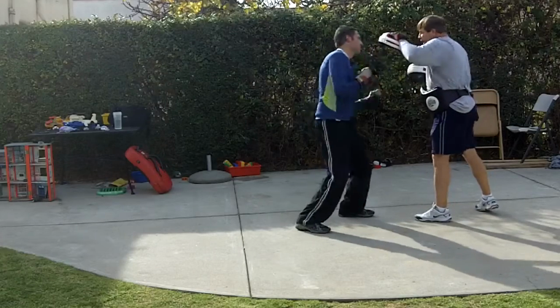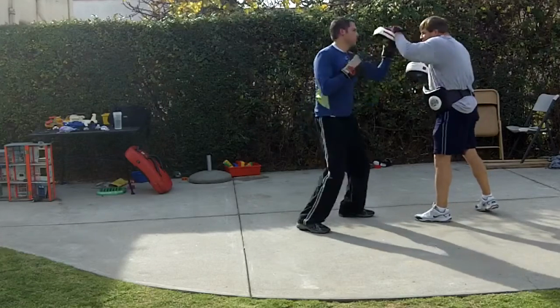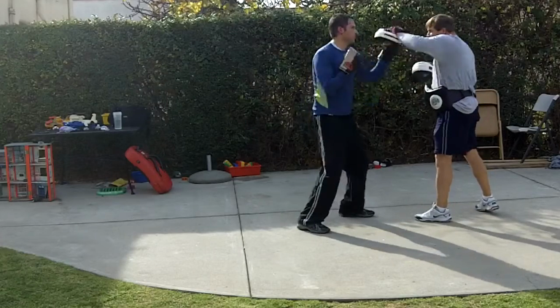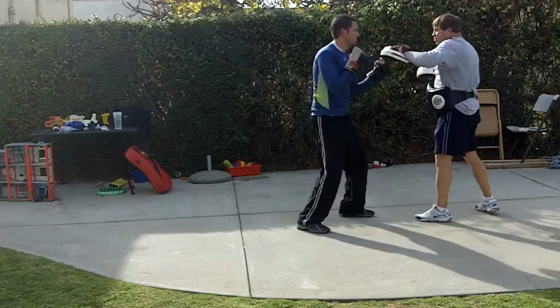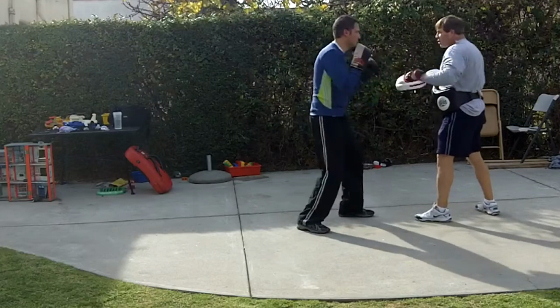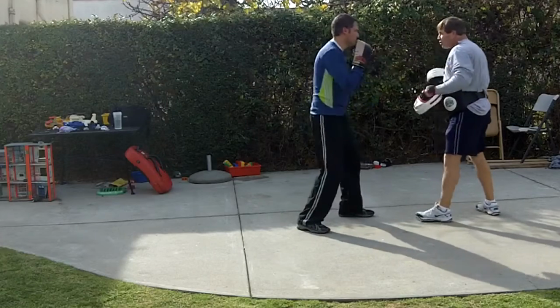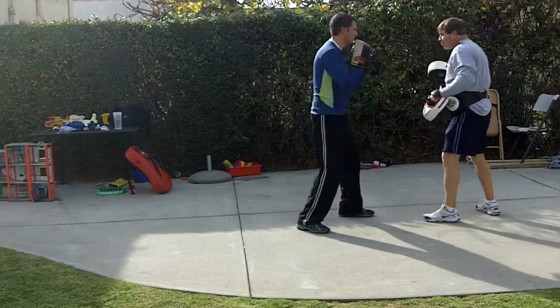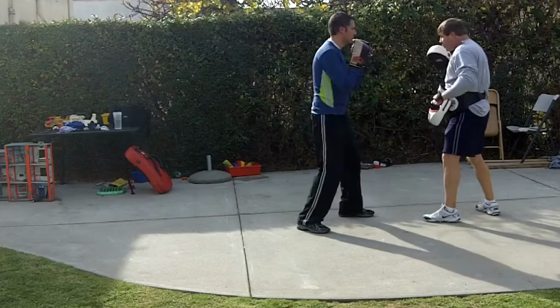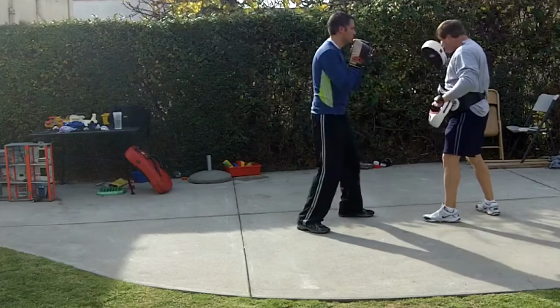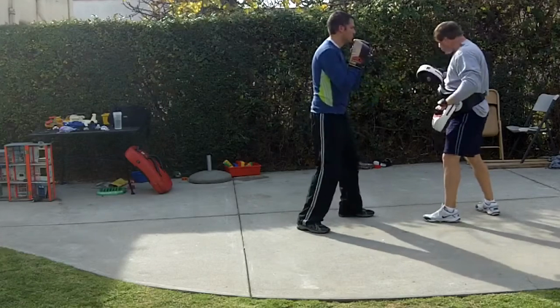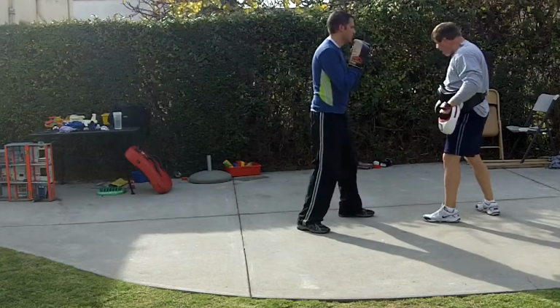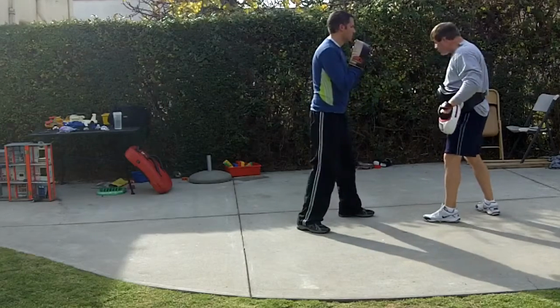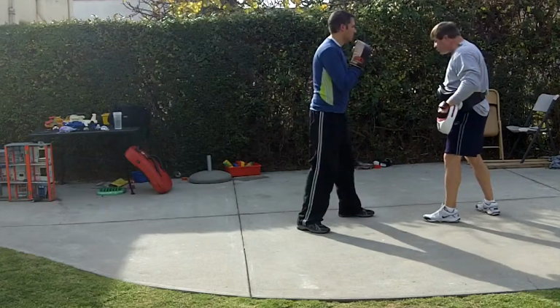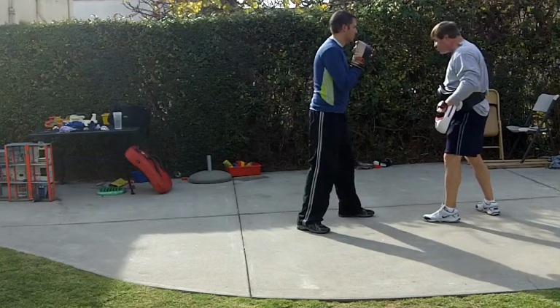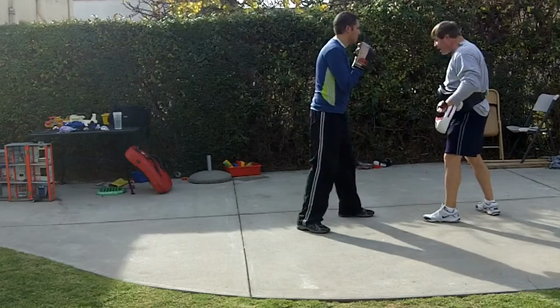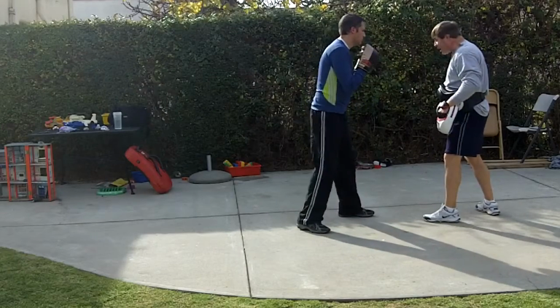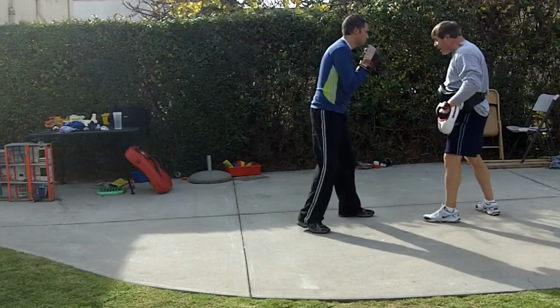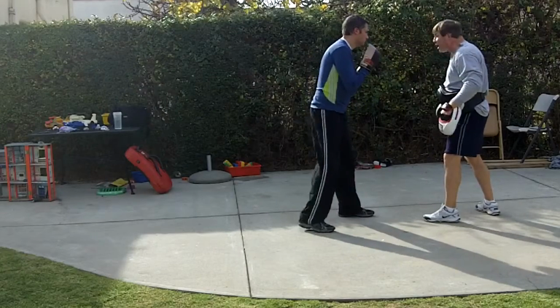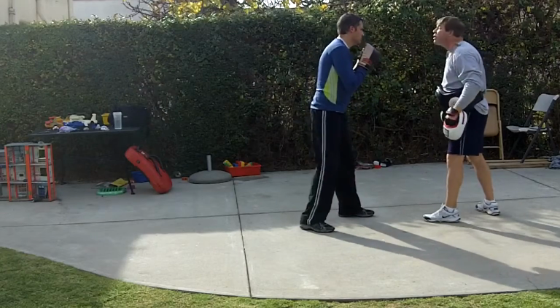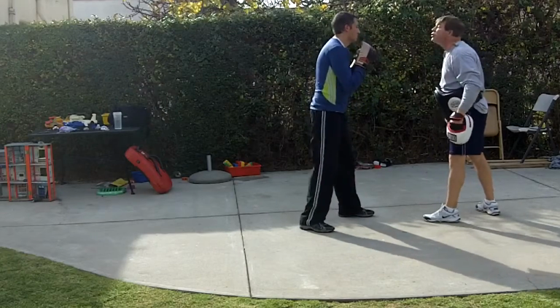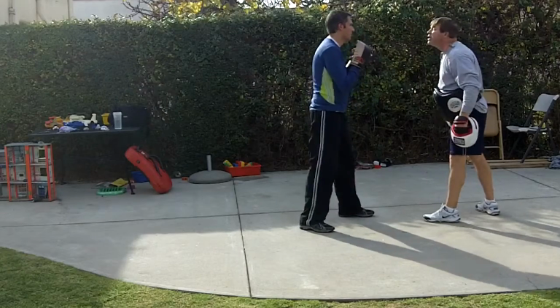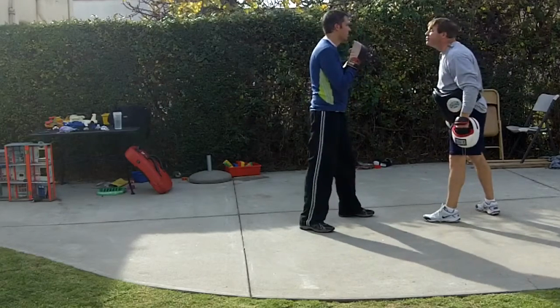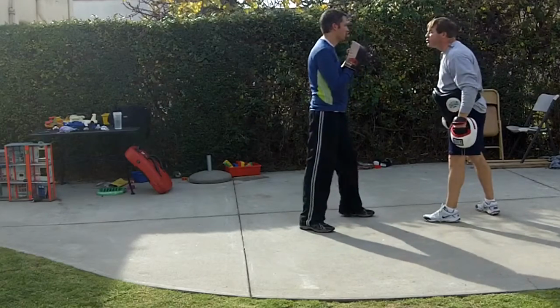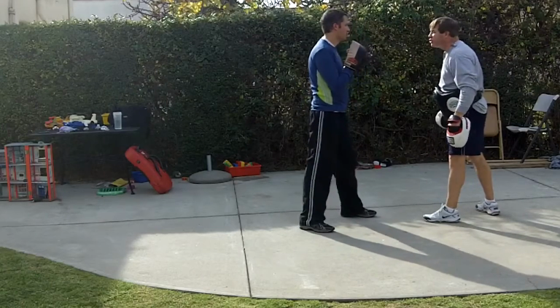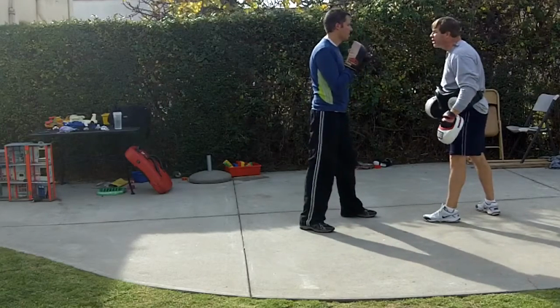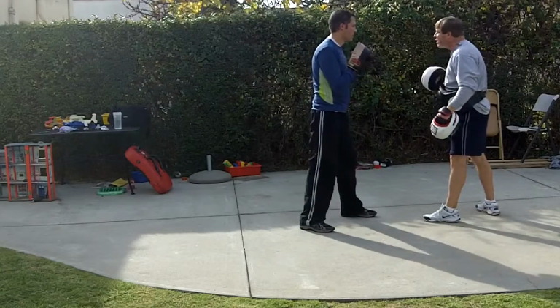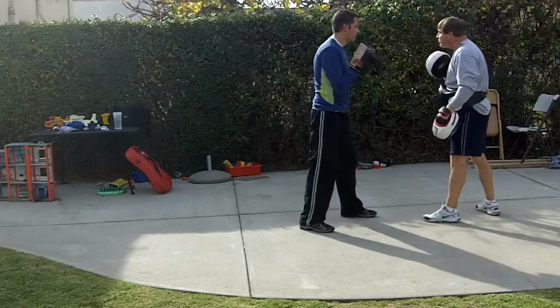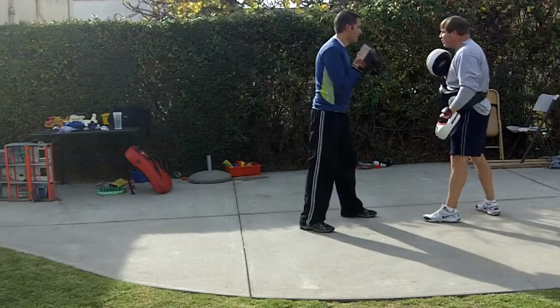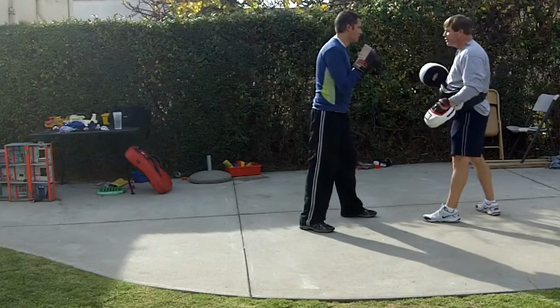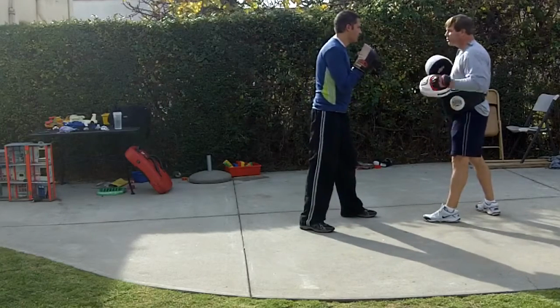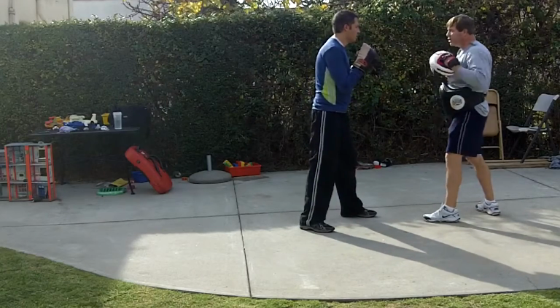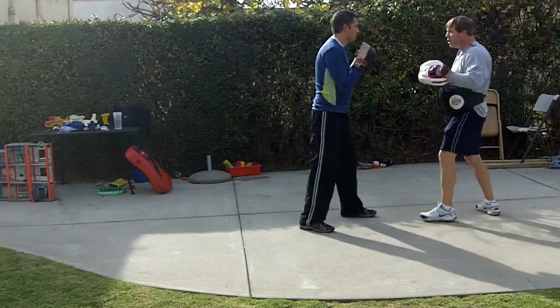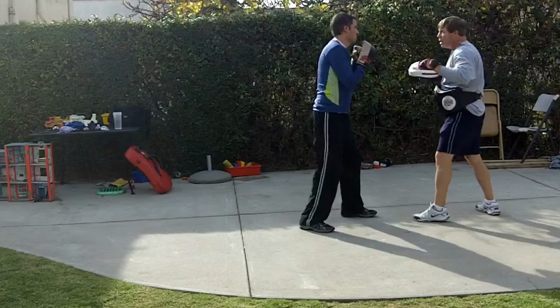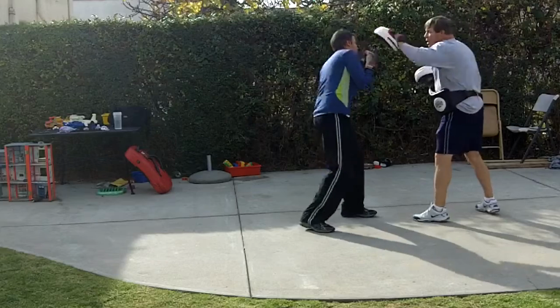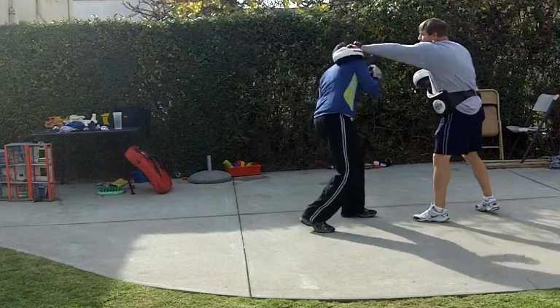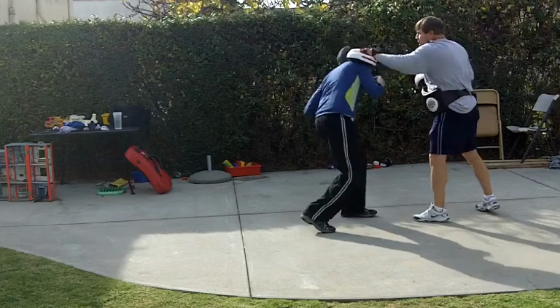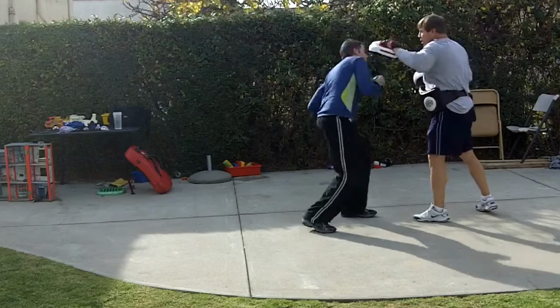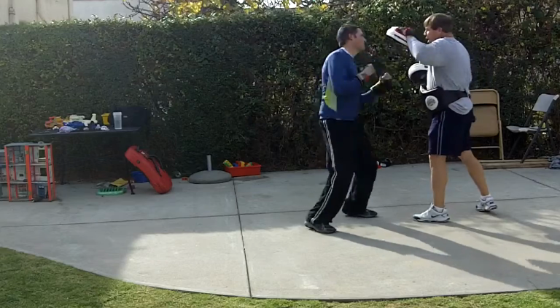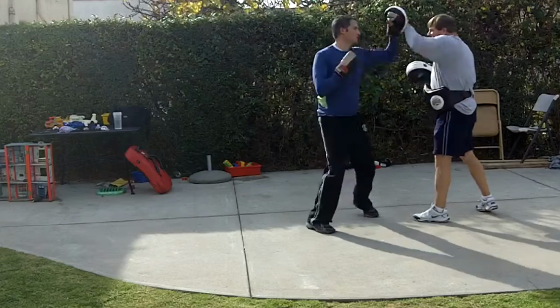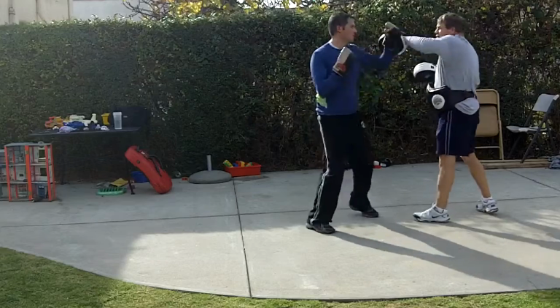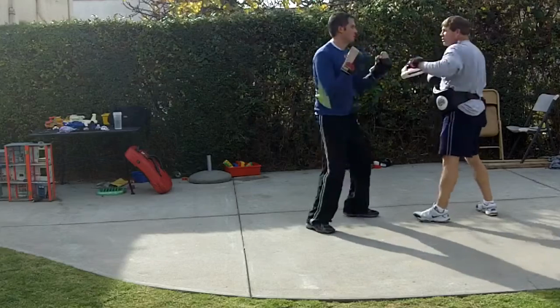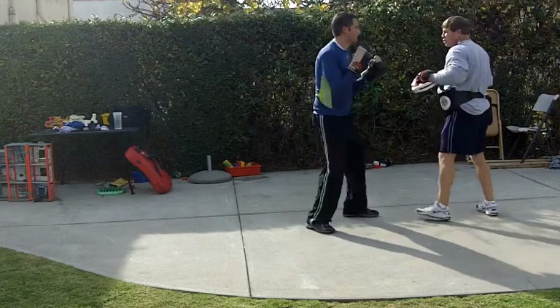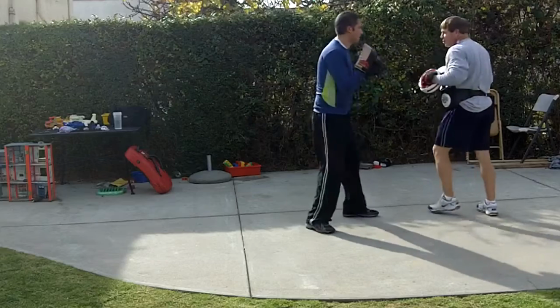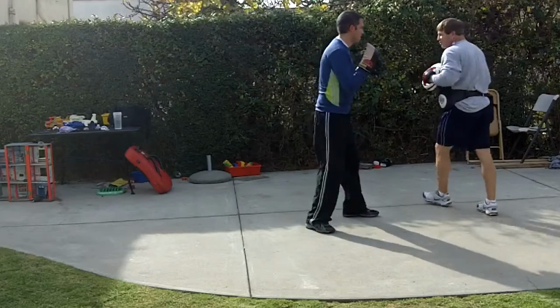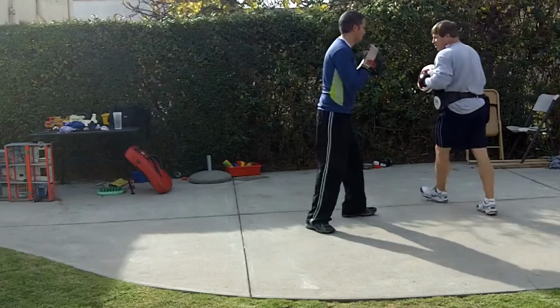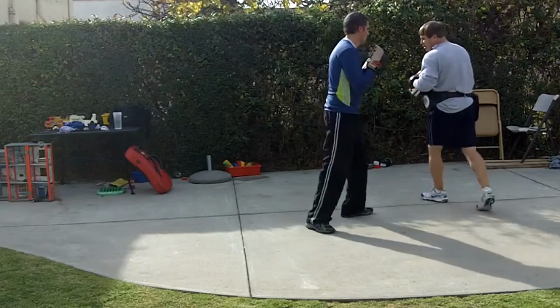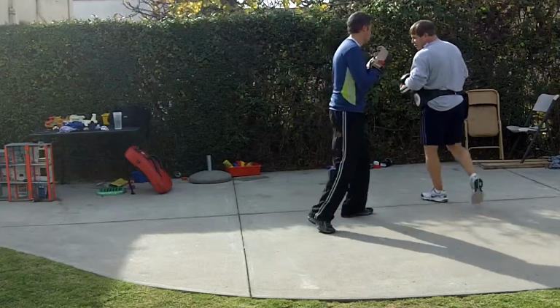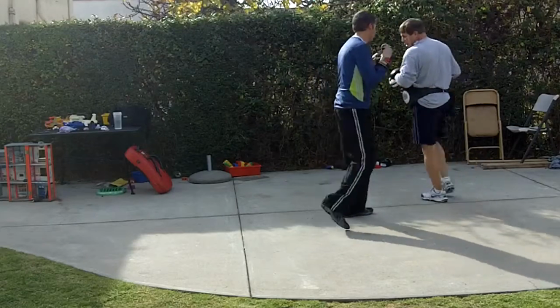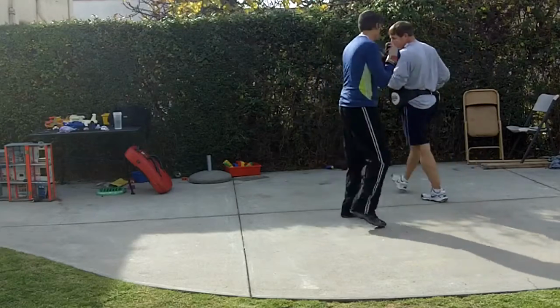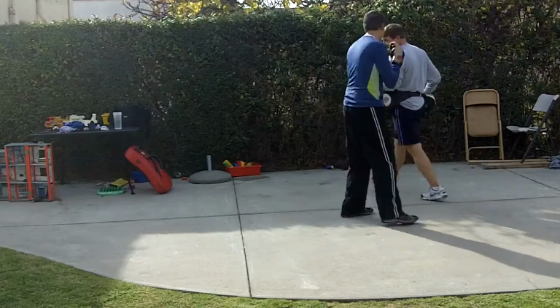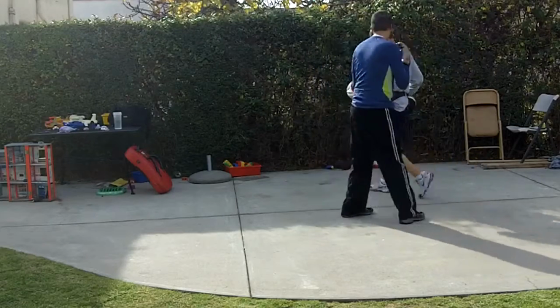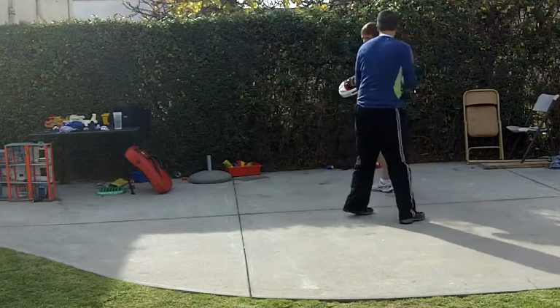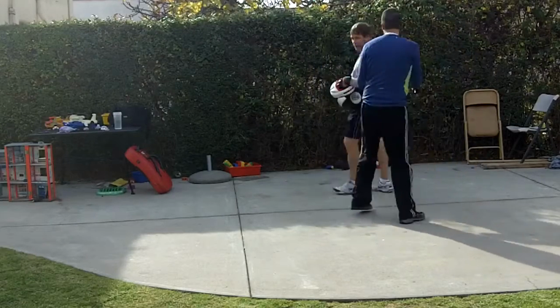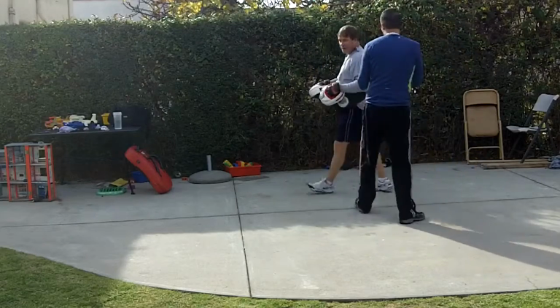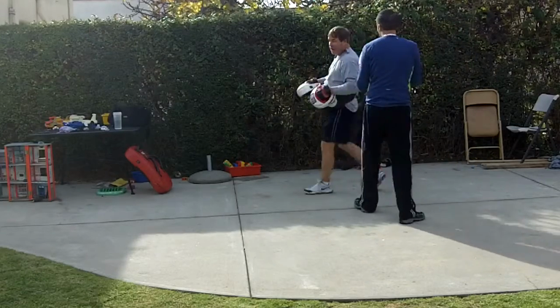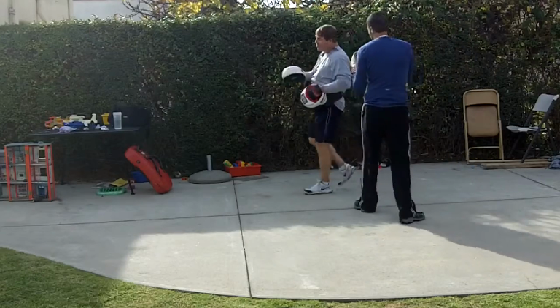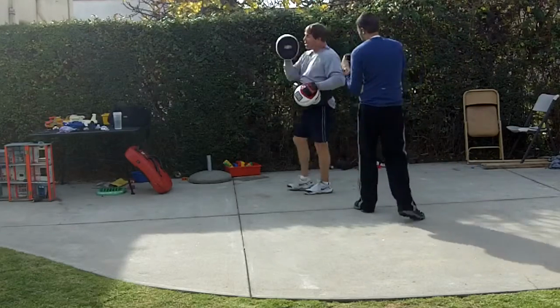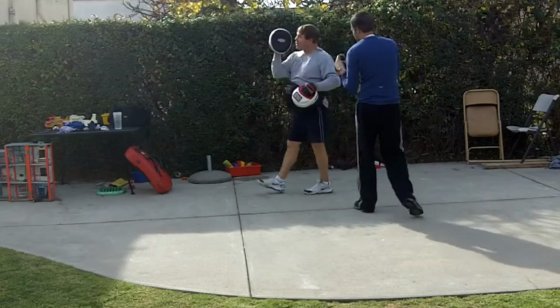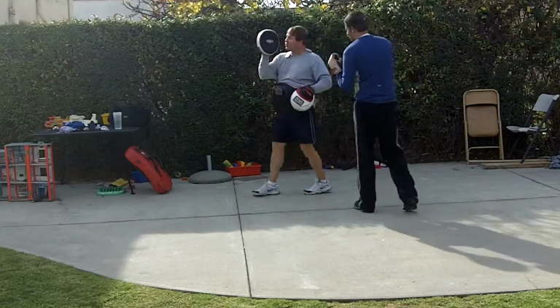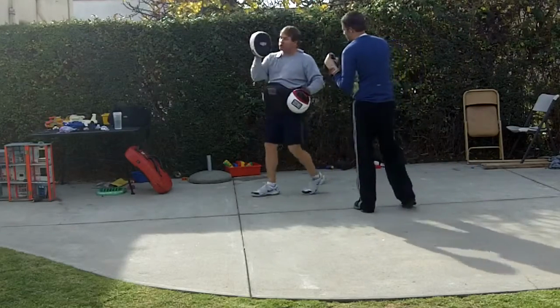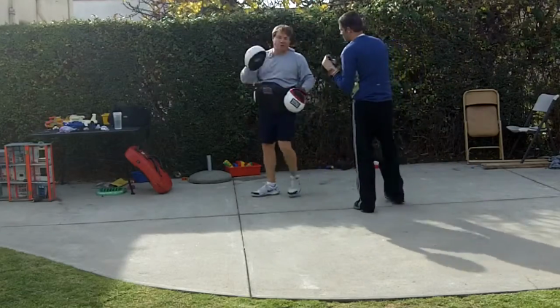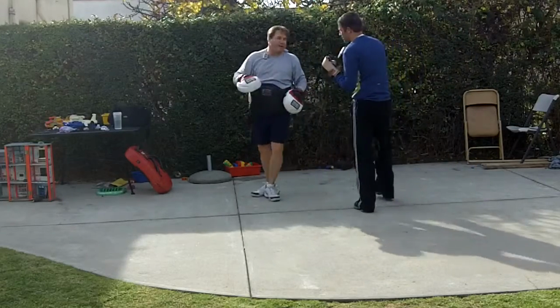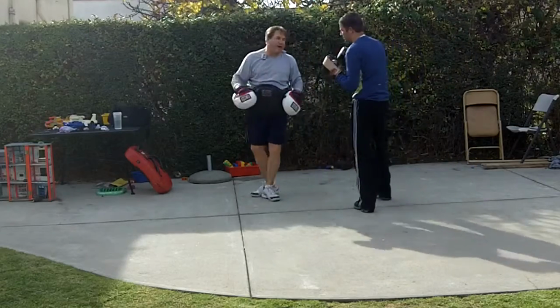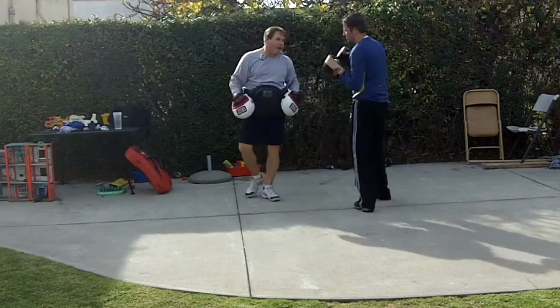So if your opponent drops his right hand or leaves his chin up, he's open for this. Good. Follow with the straight right.